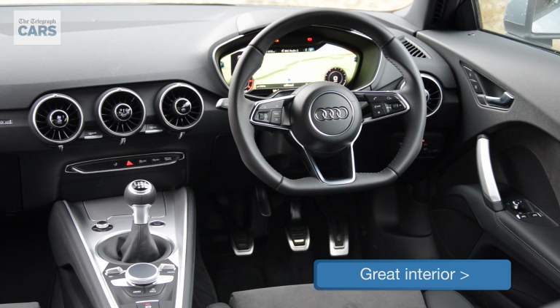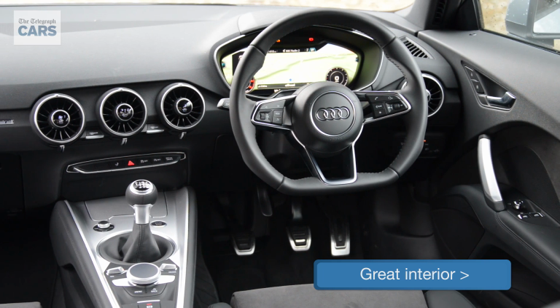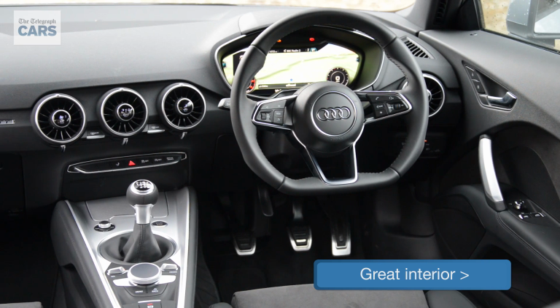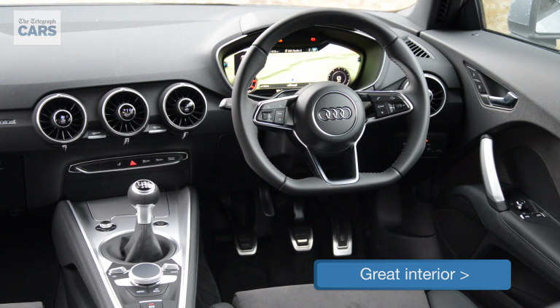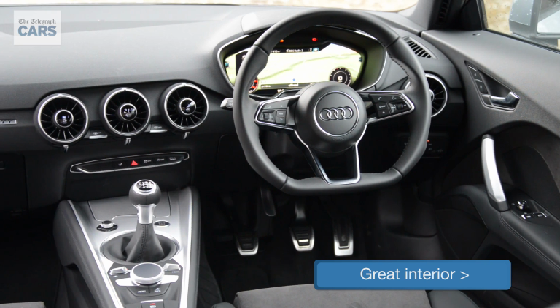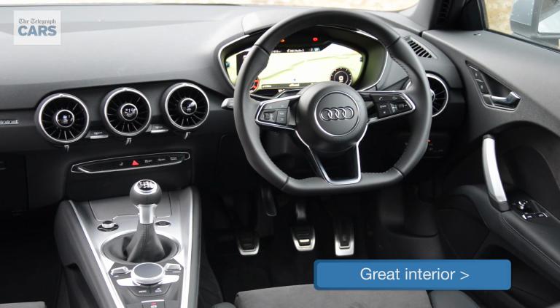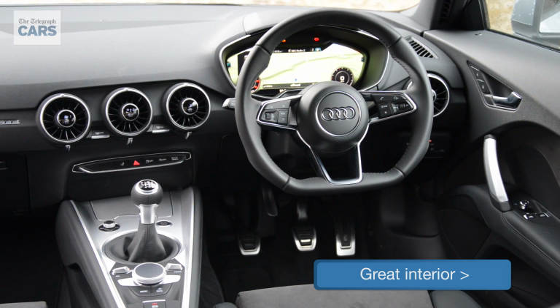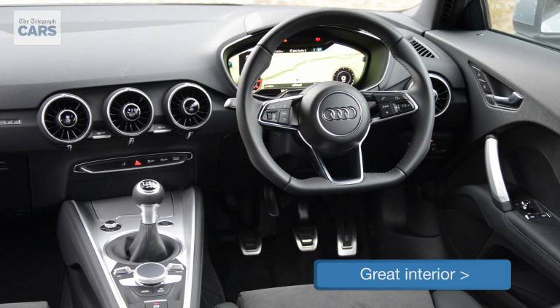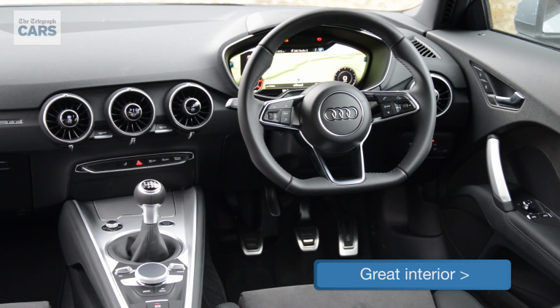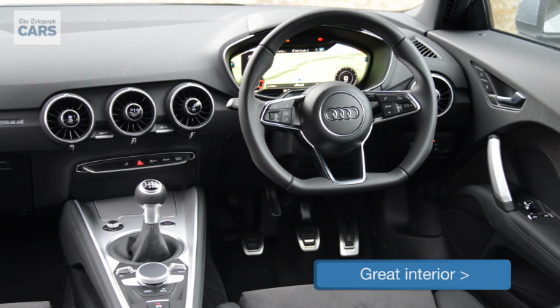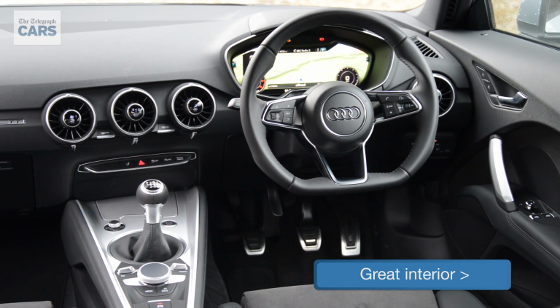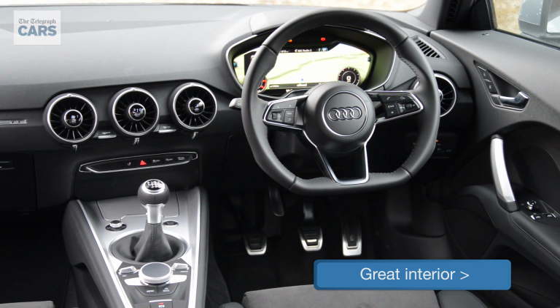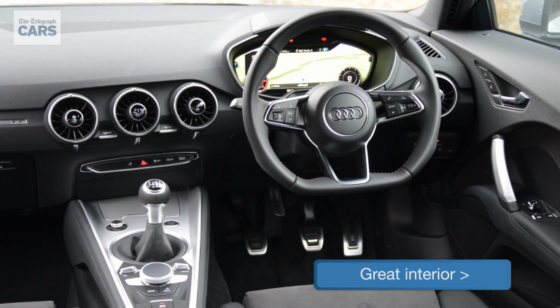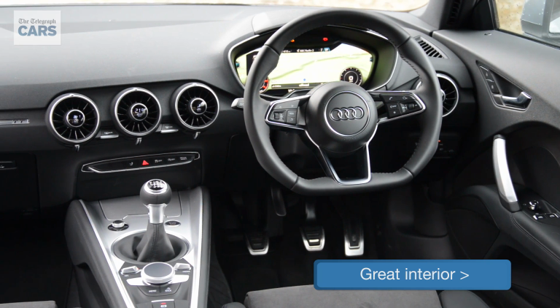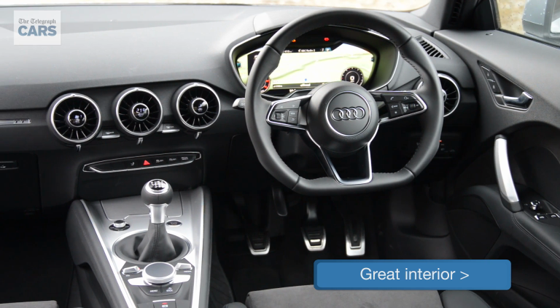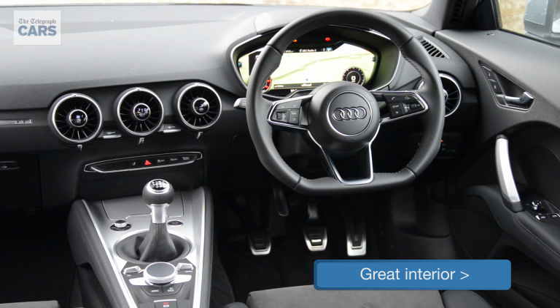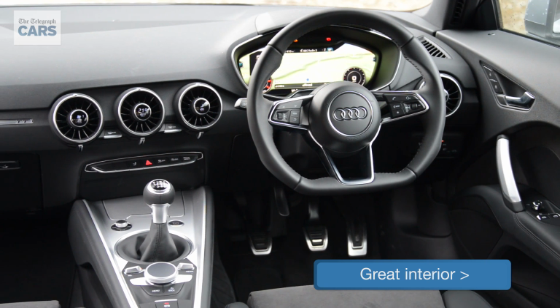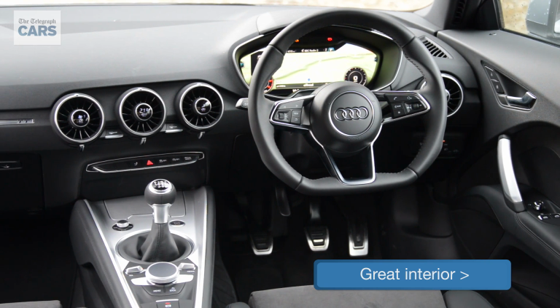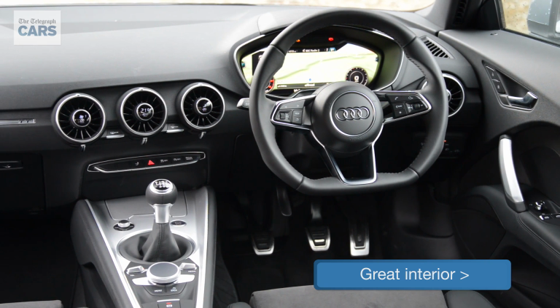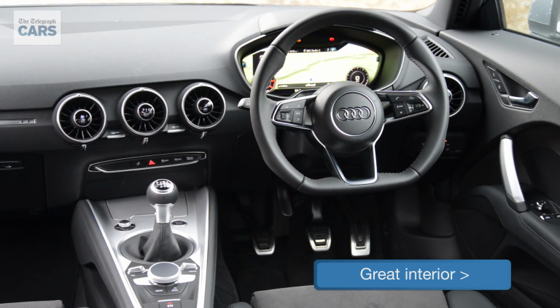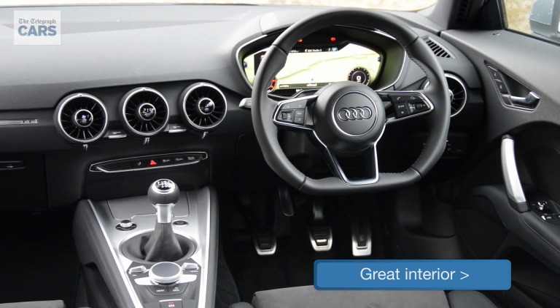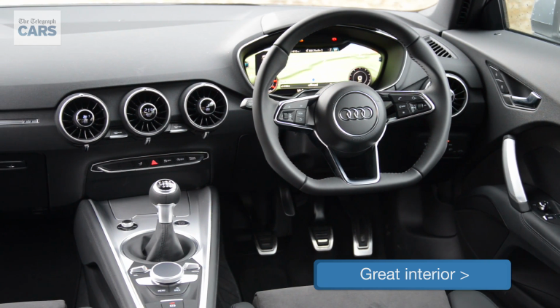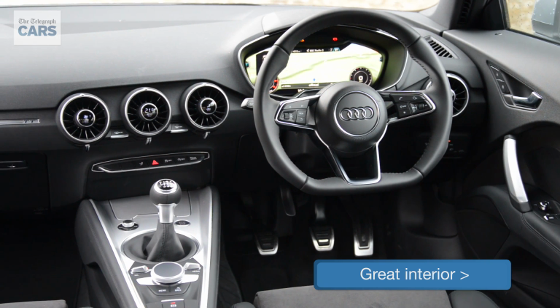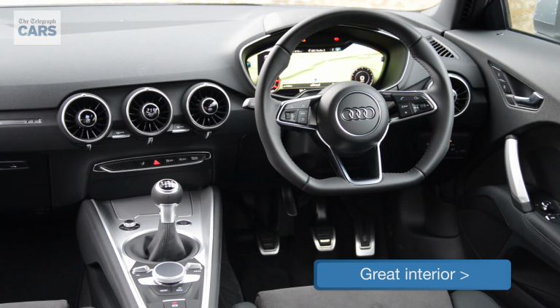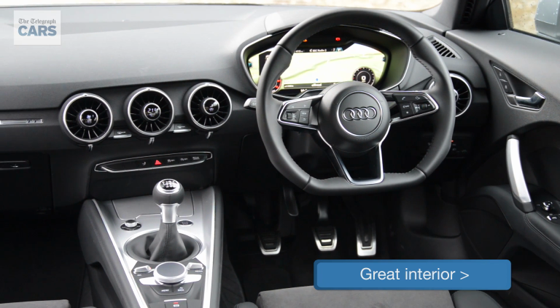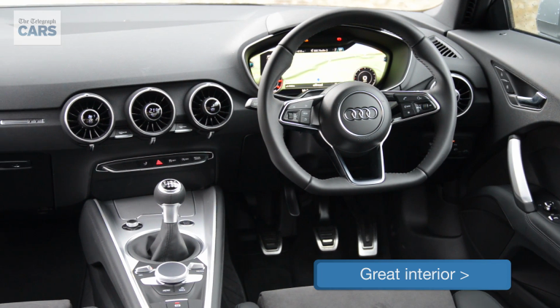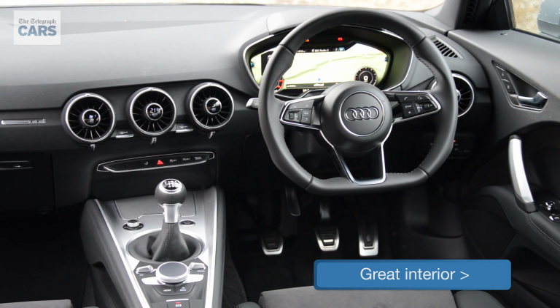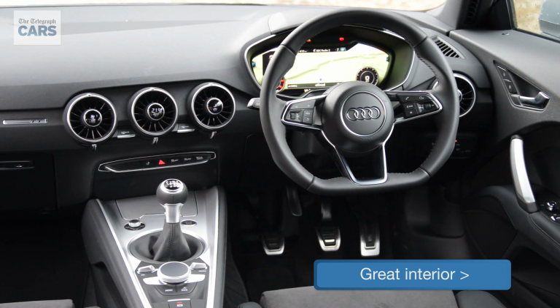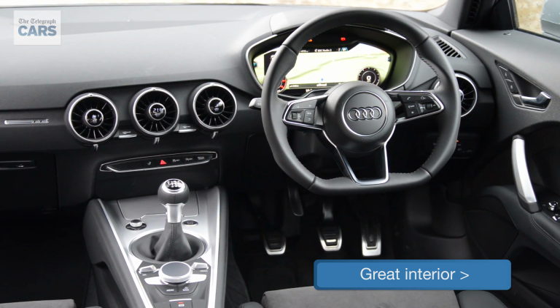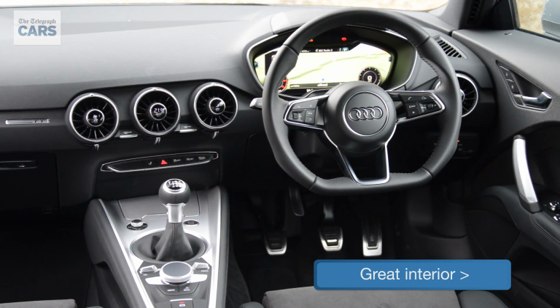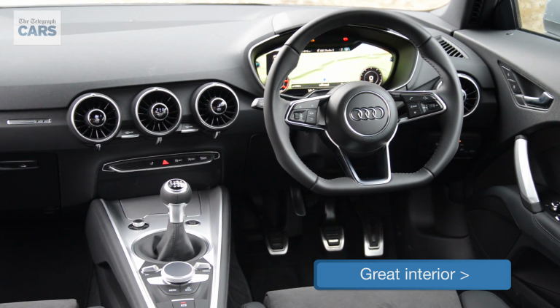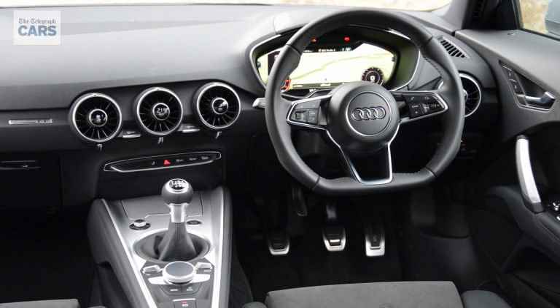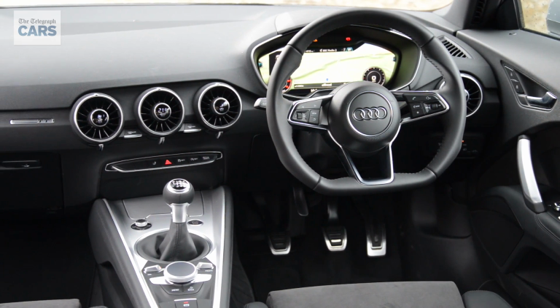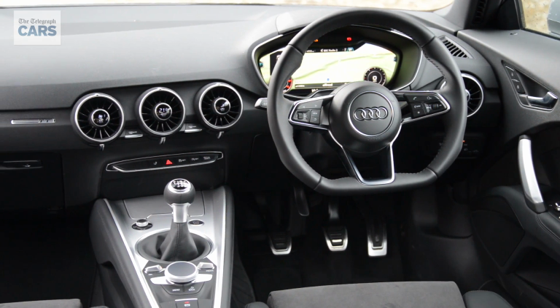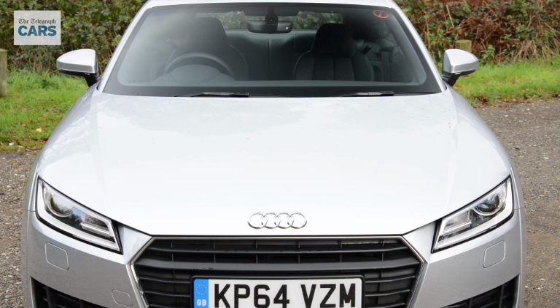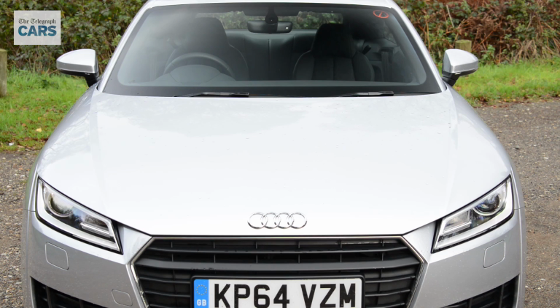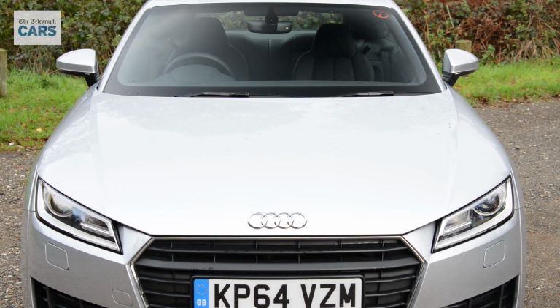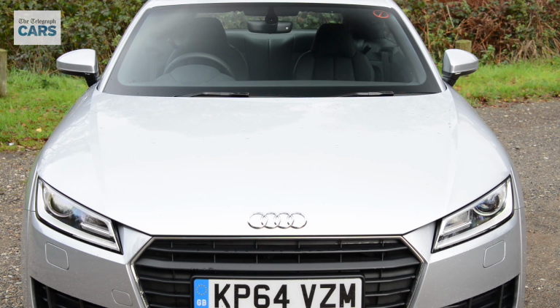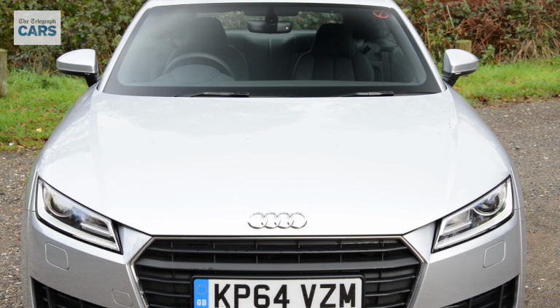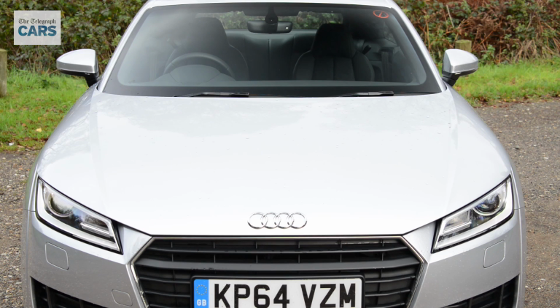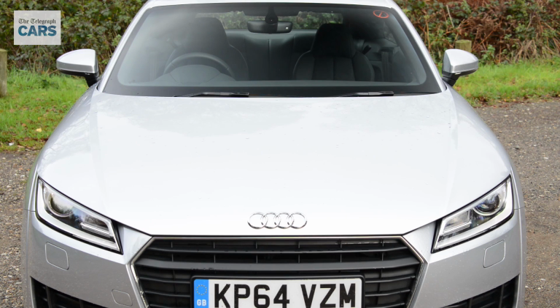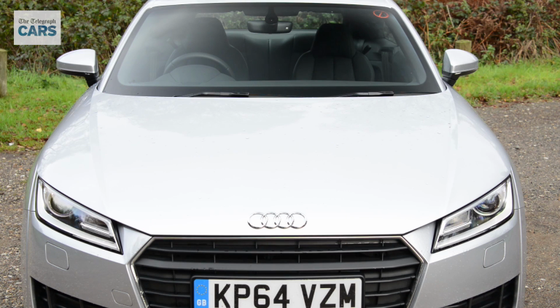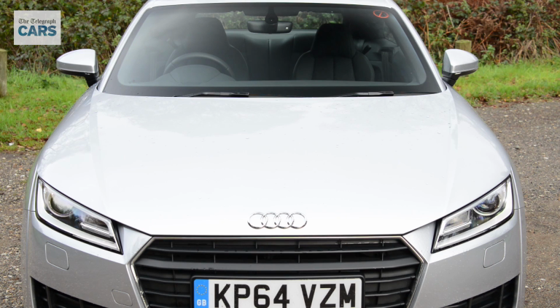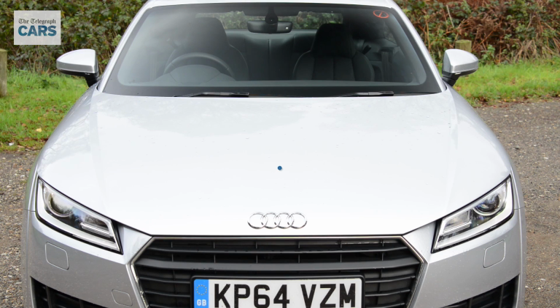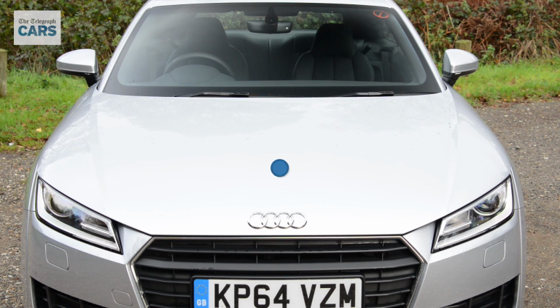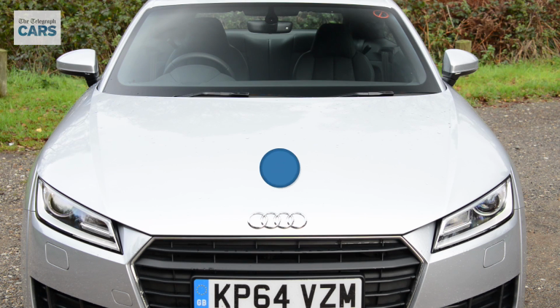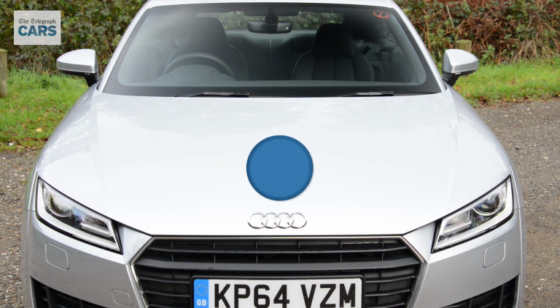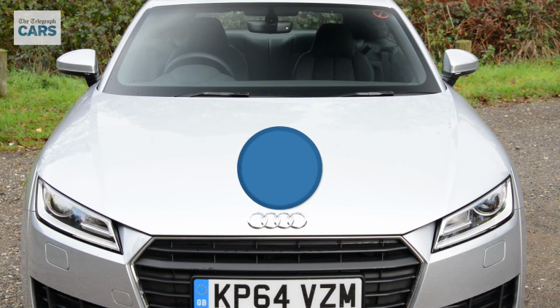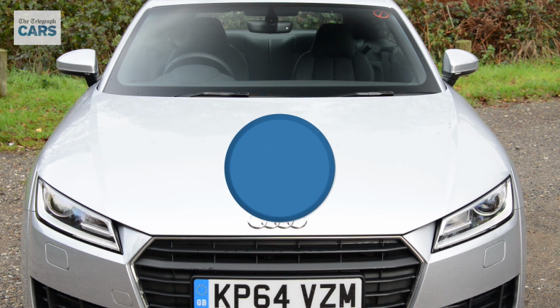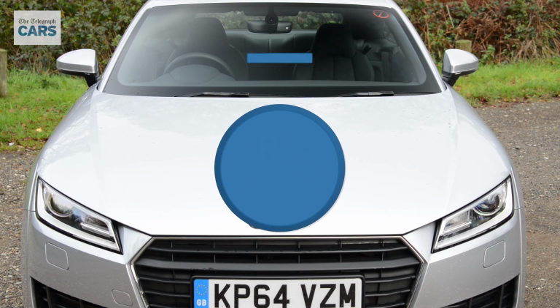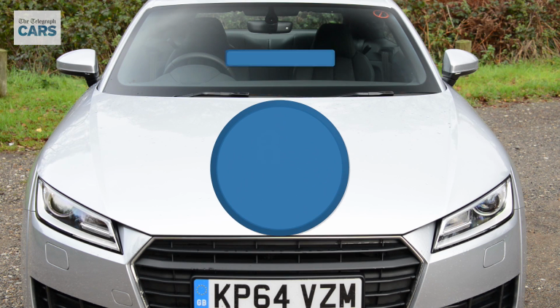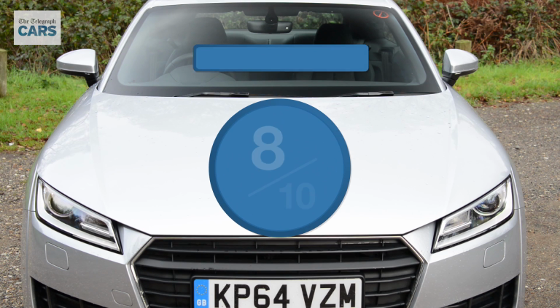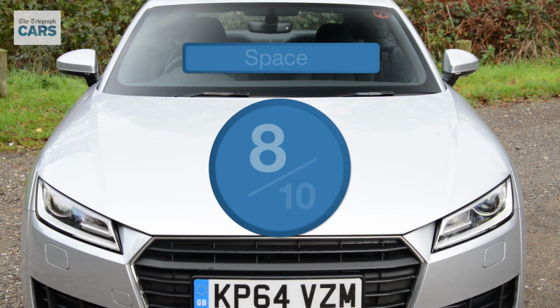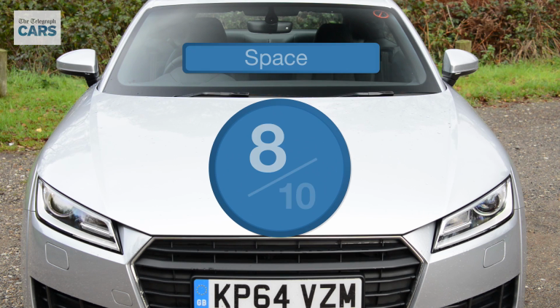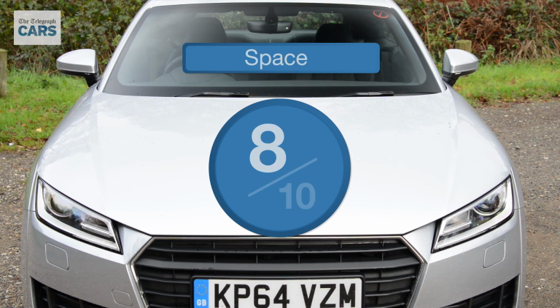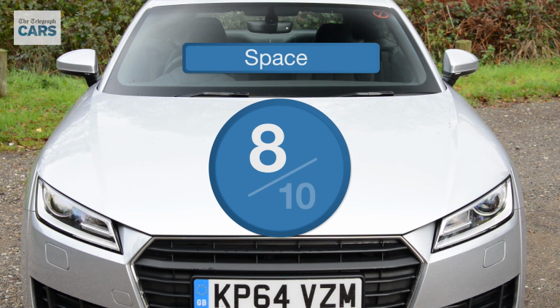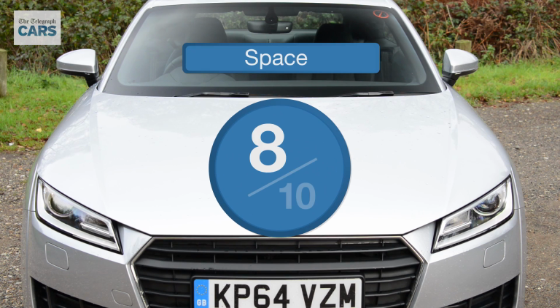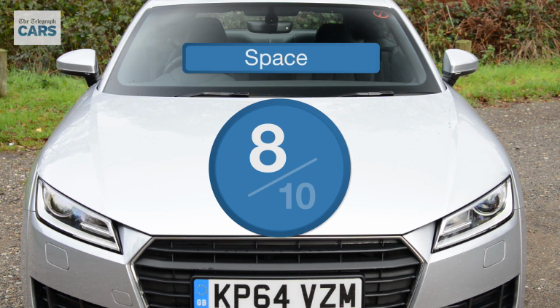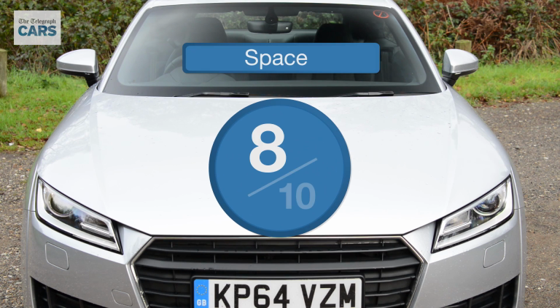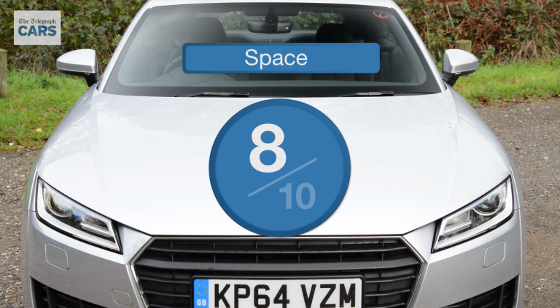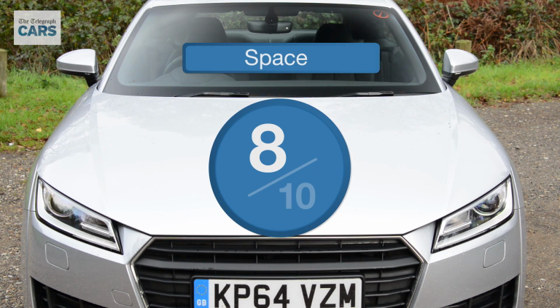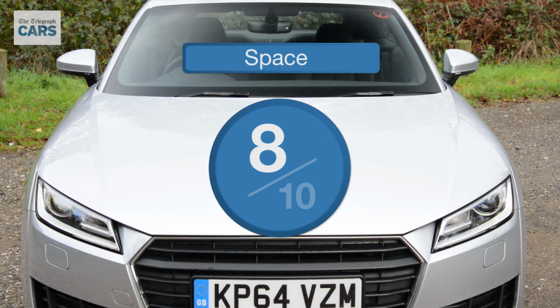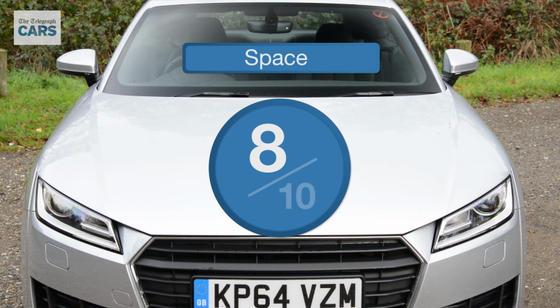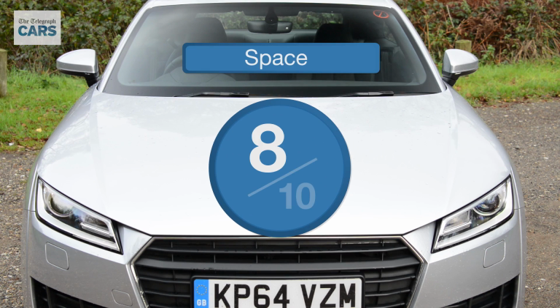Trendy to look at and beautifully built, the TT is only let down by its tiny rear seats. It scores 8 out of 10 for space.